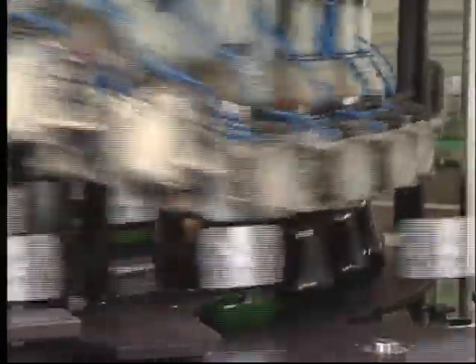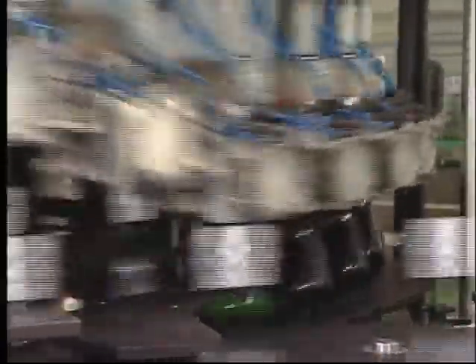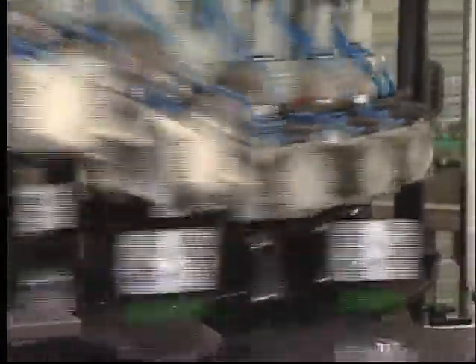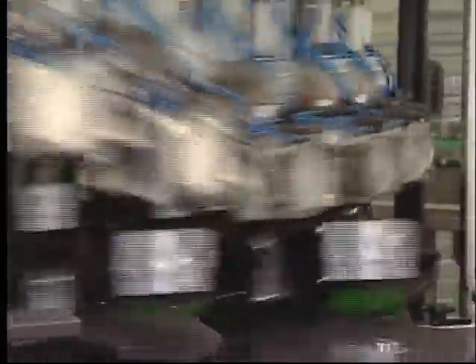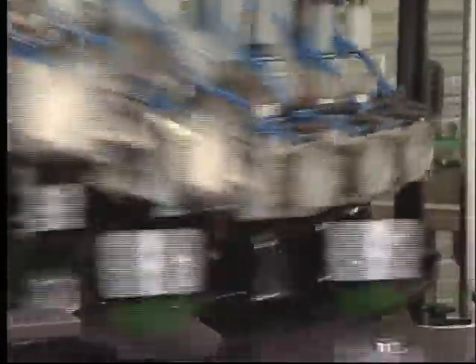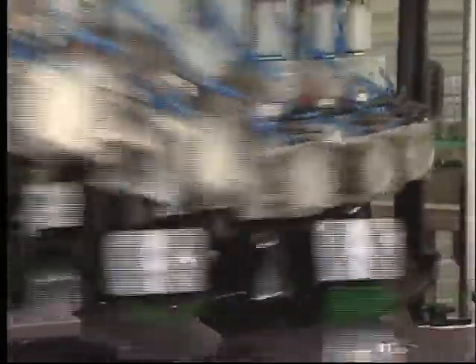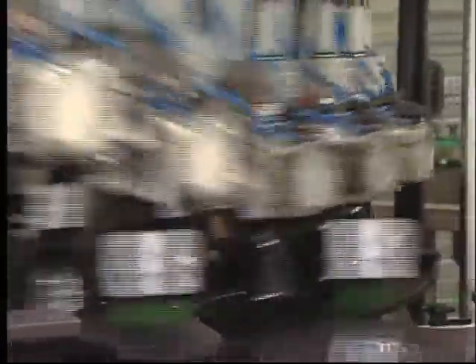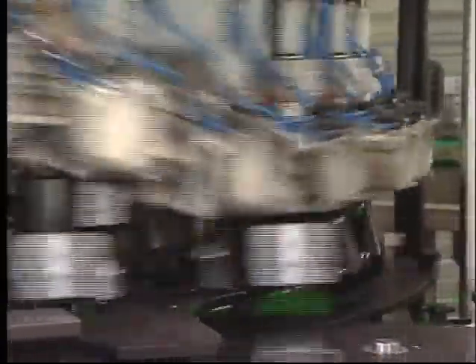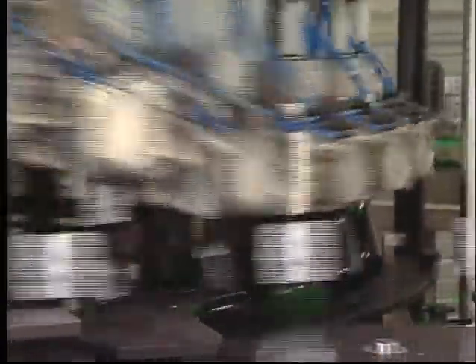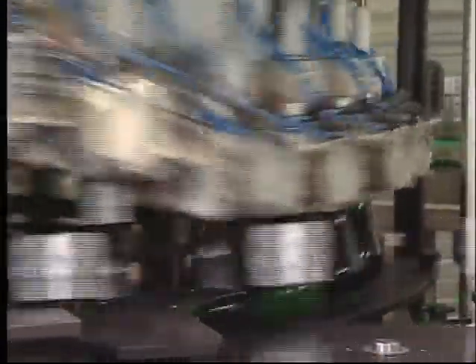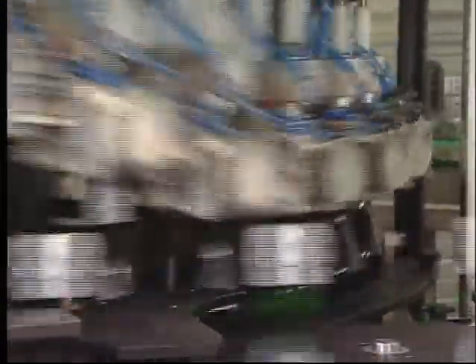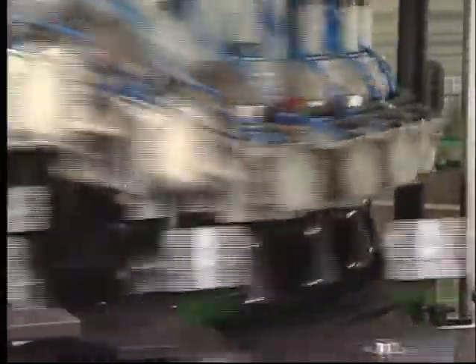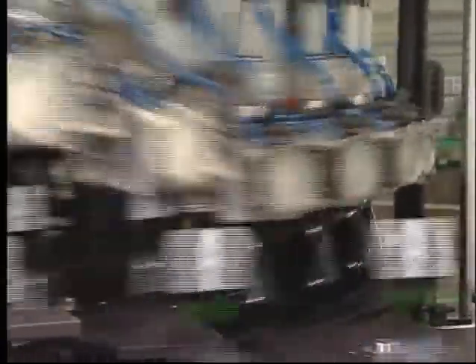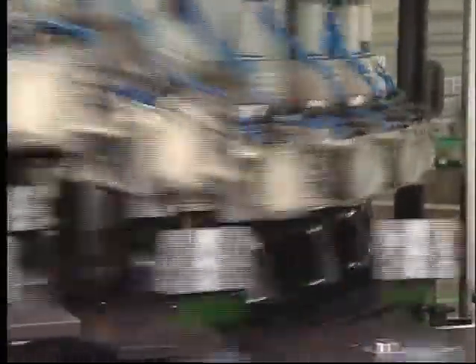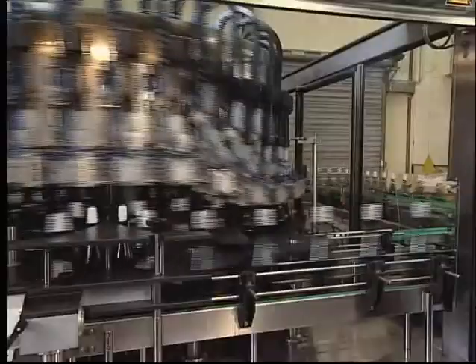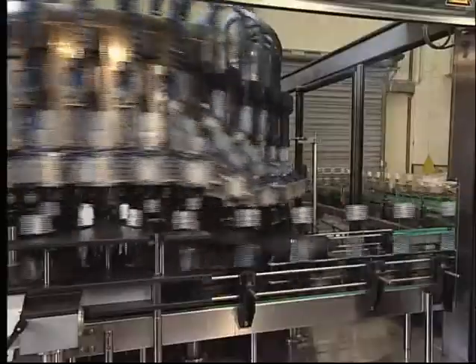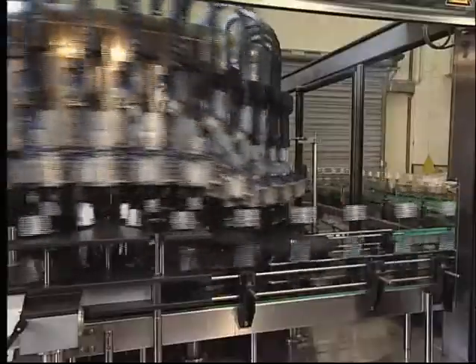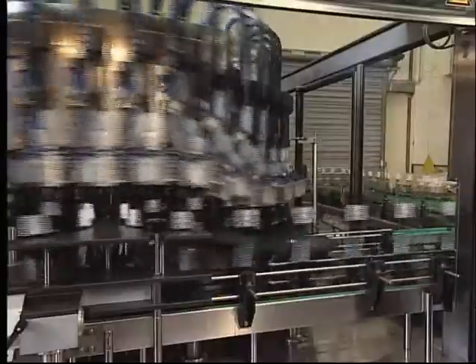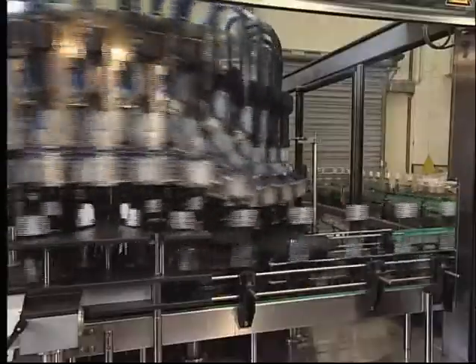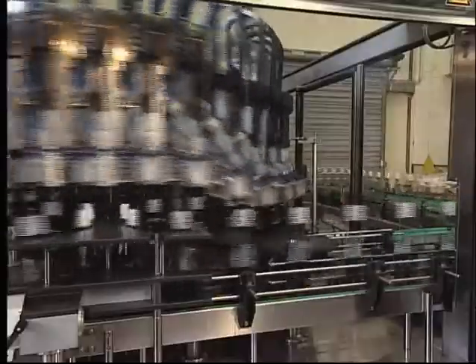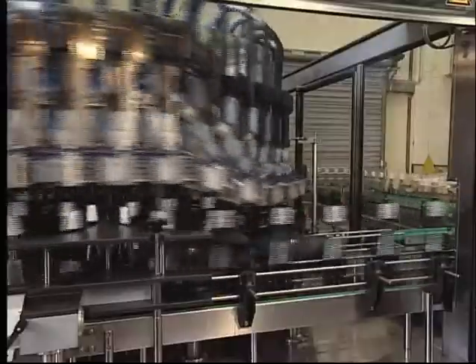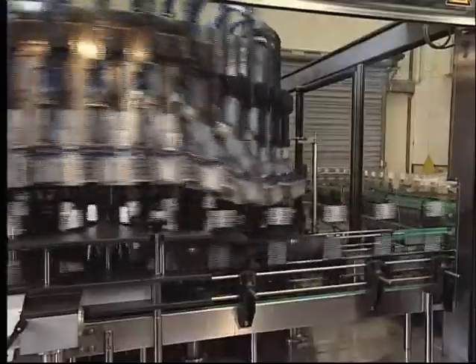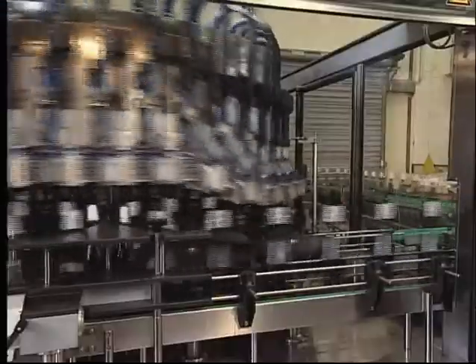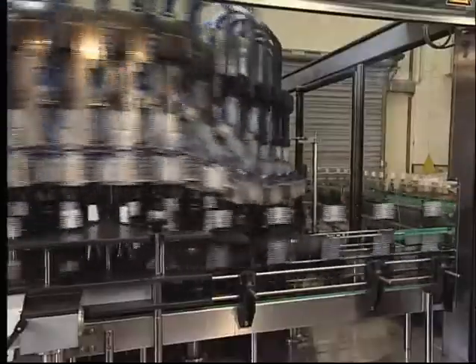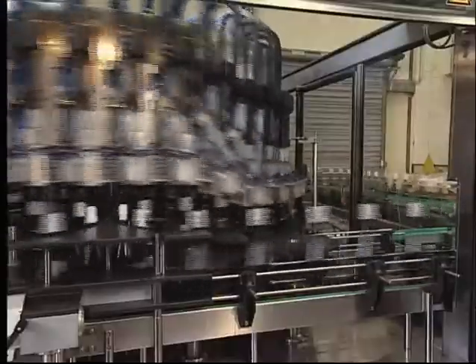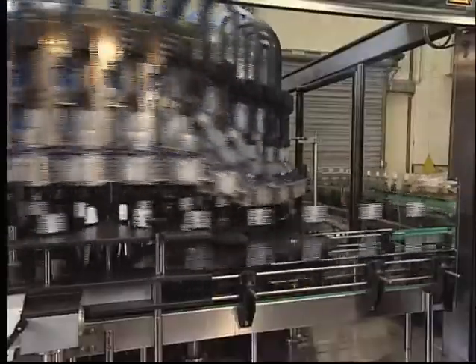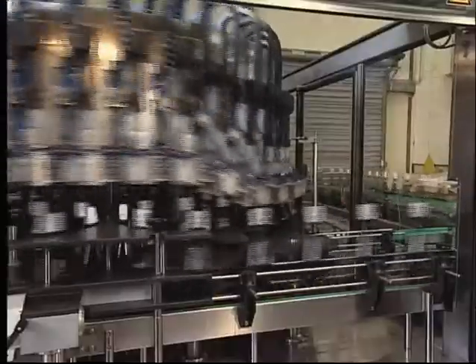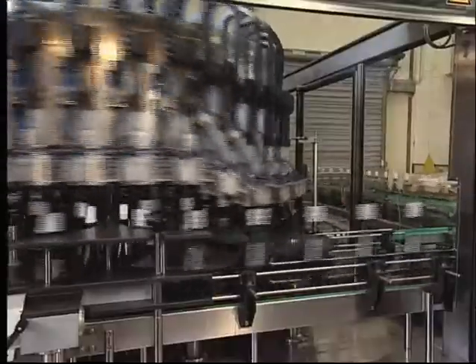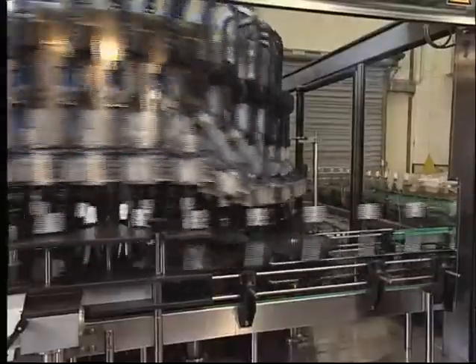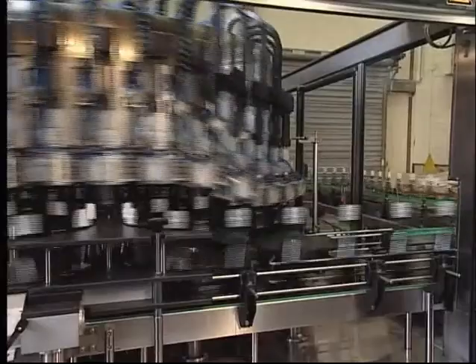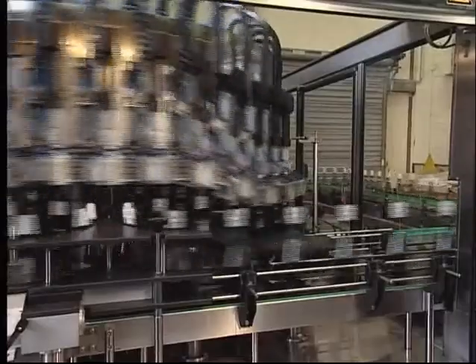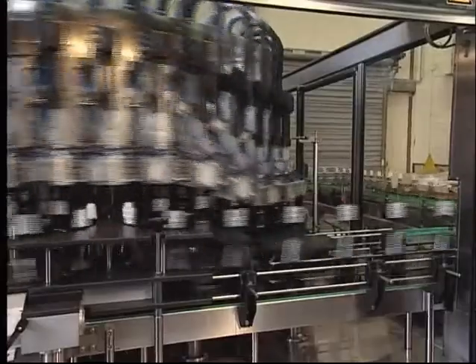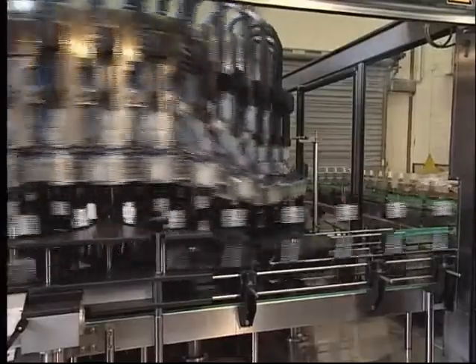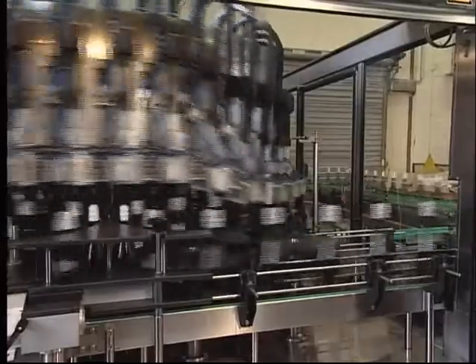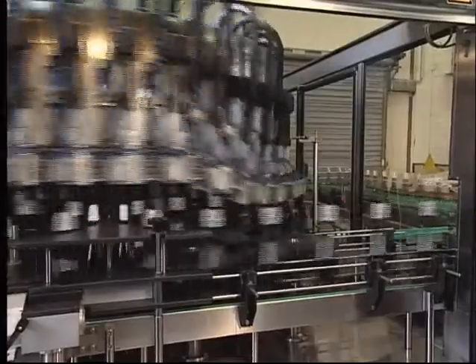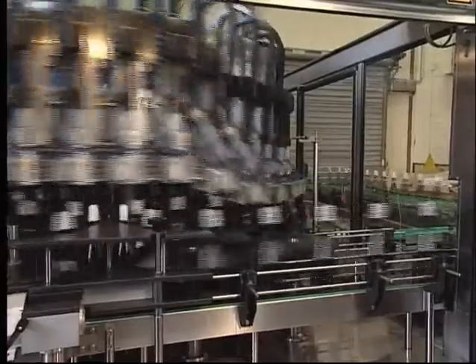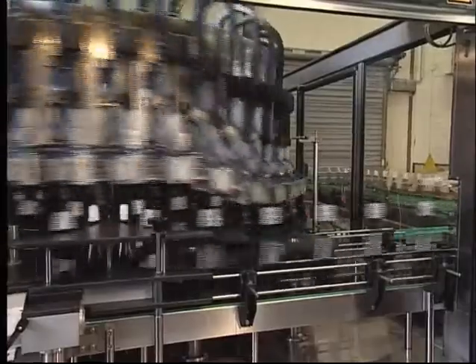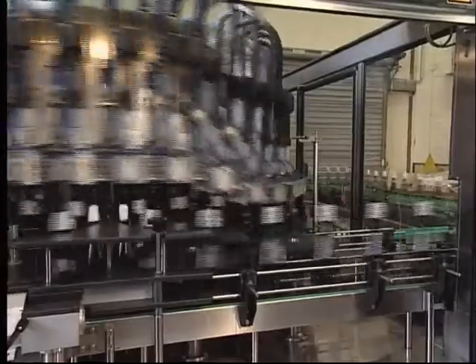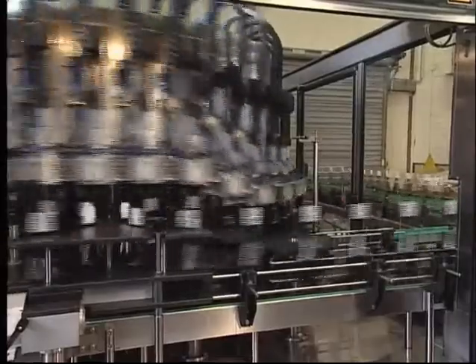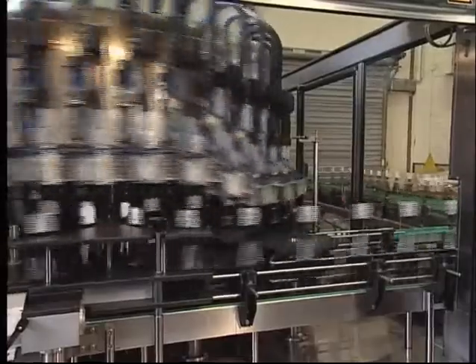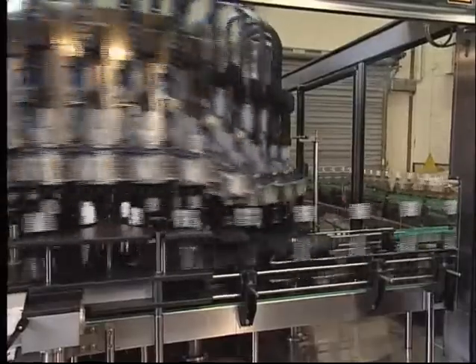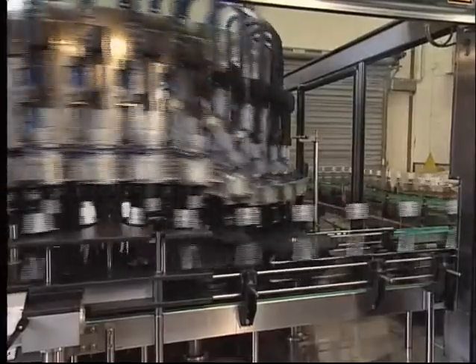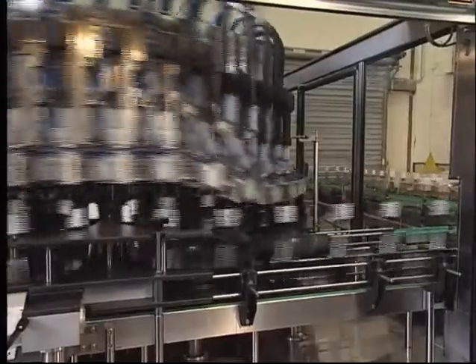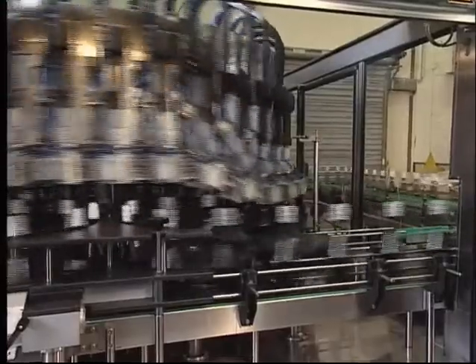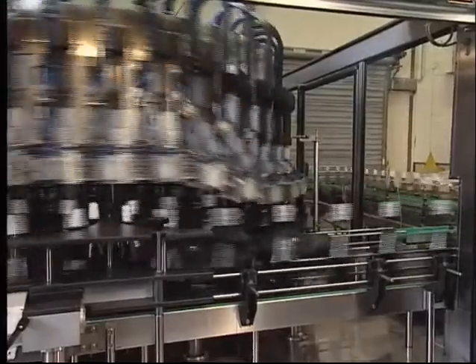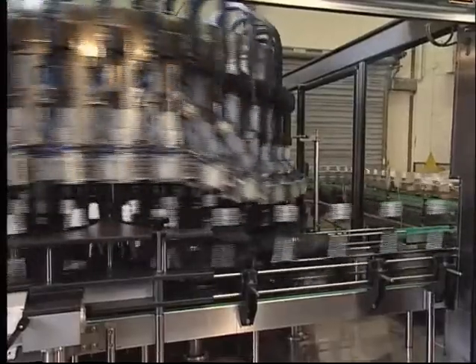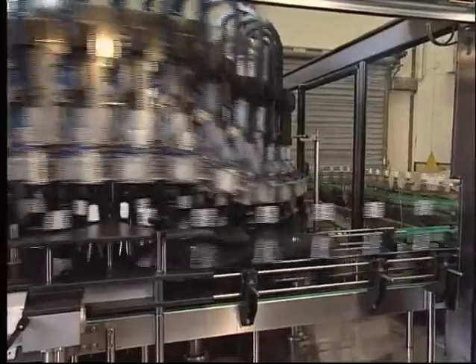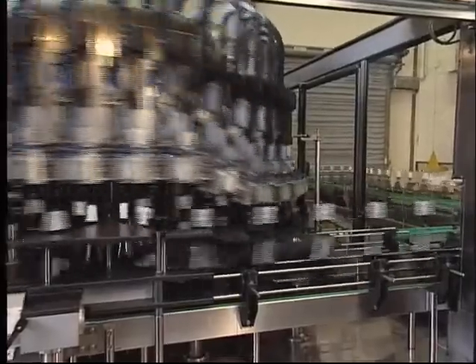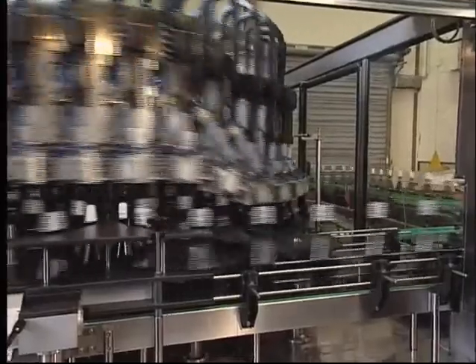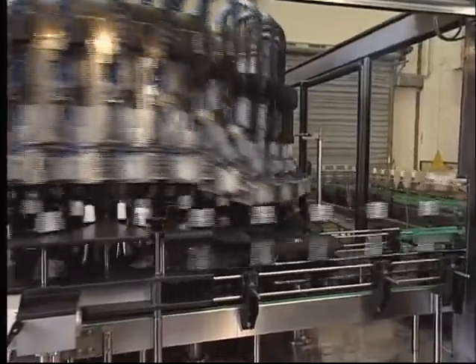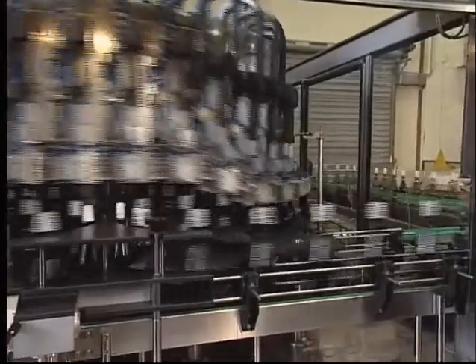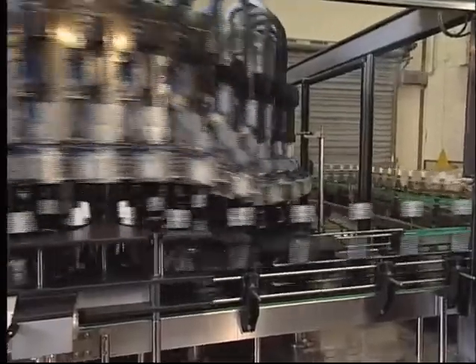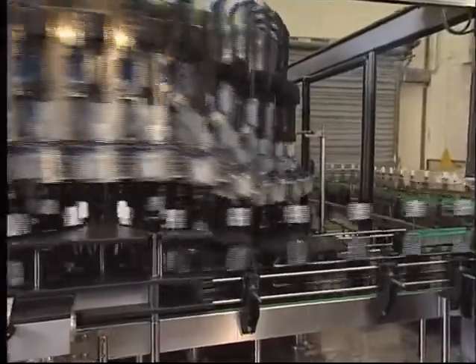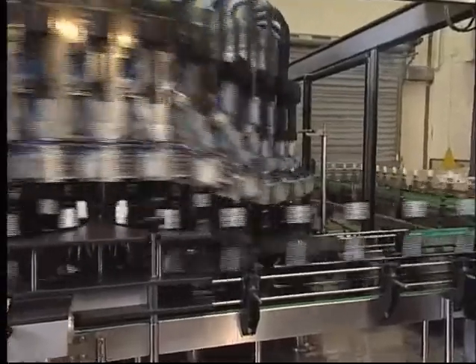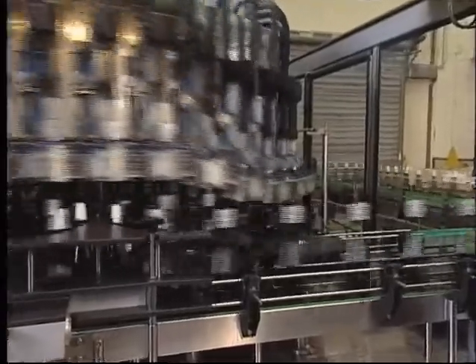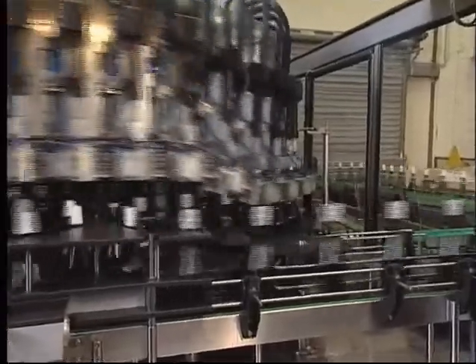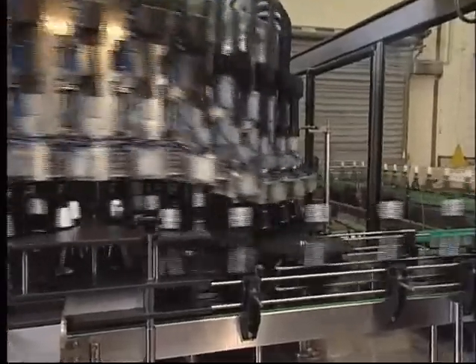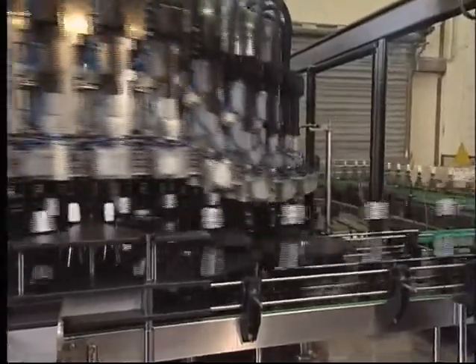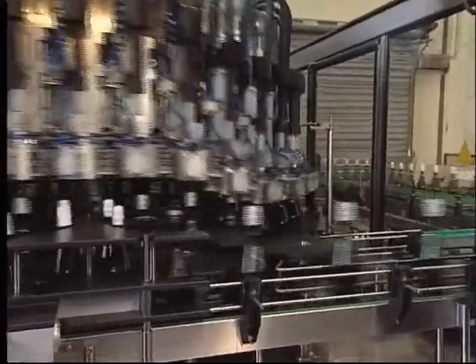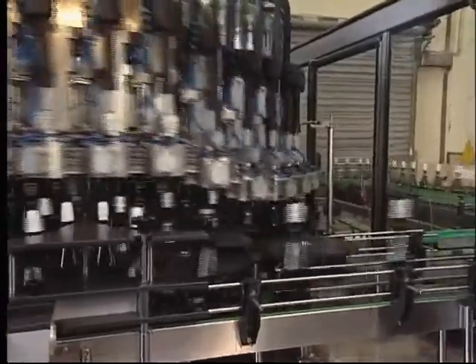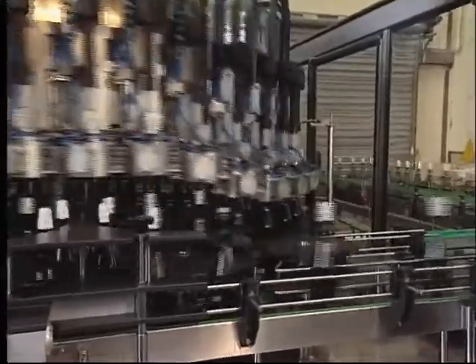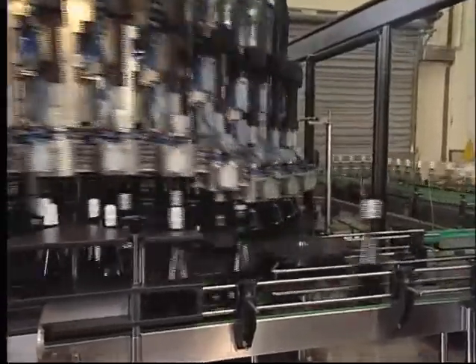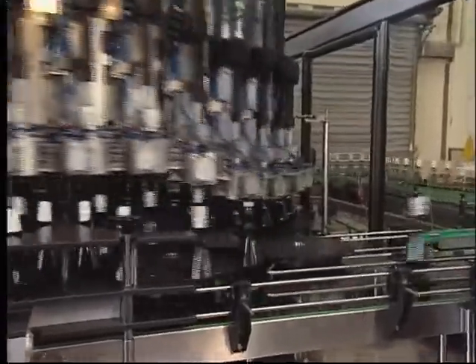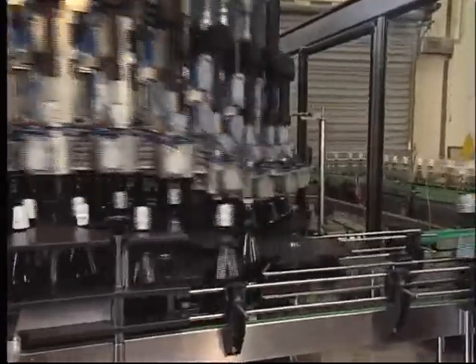As they leave the machine, bottles with incorrectly applied capsules or no capsules are automatically sorted out.